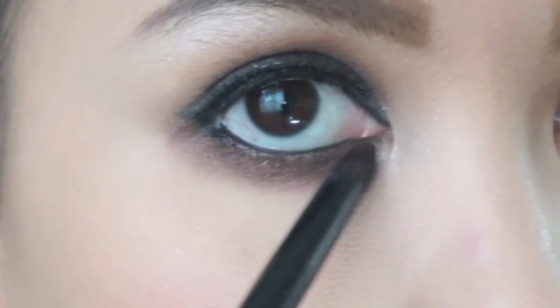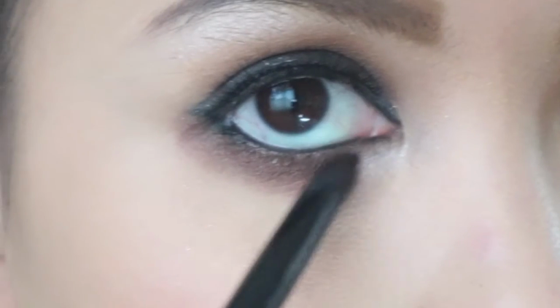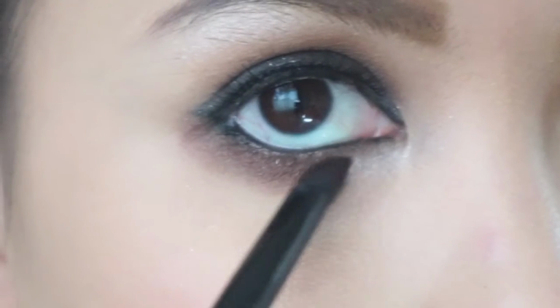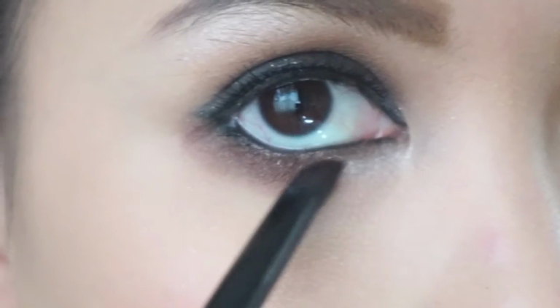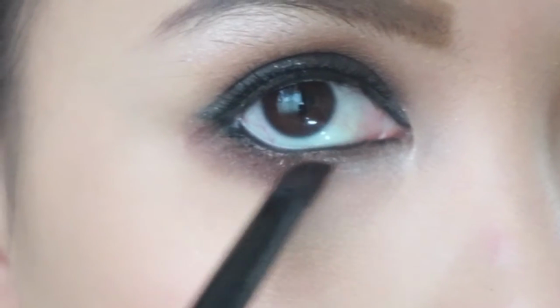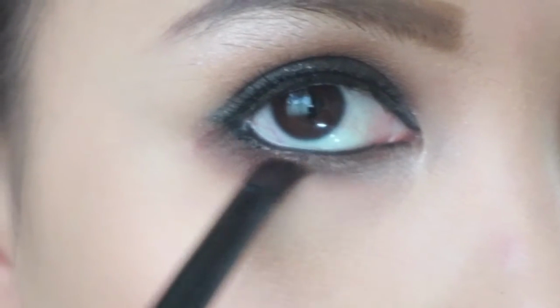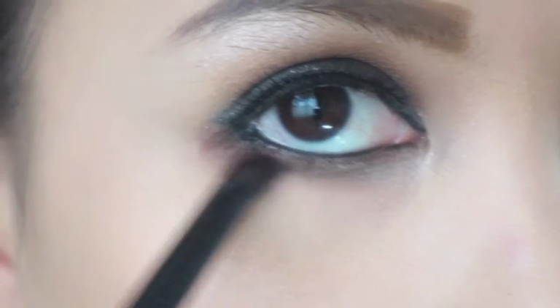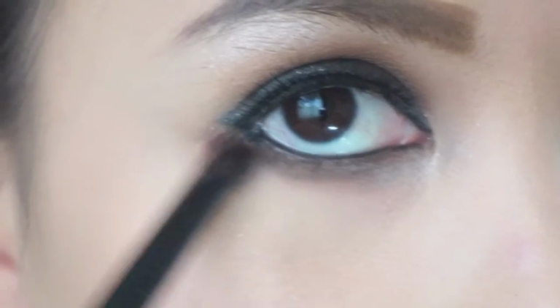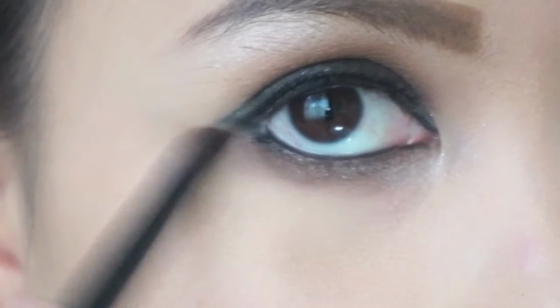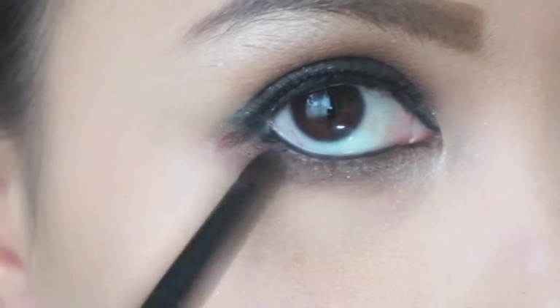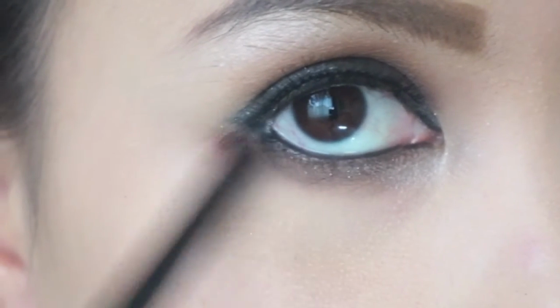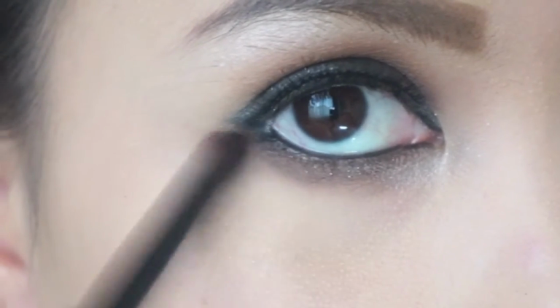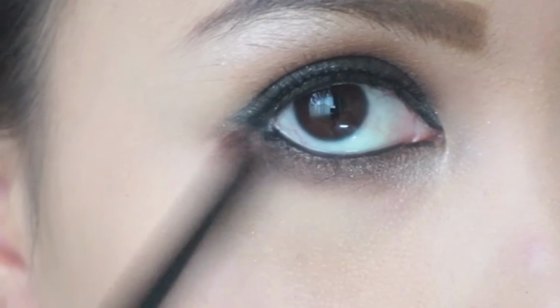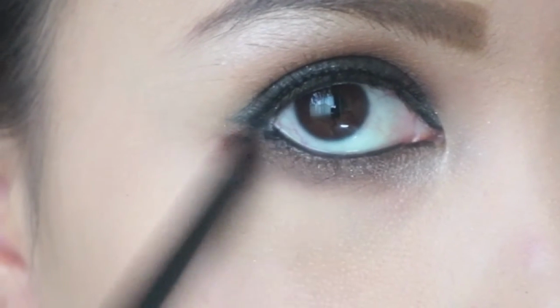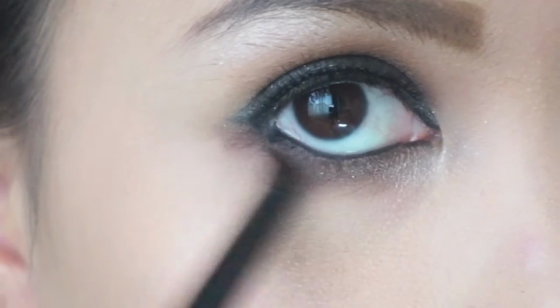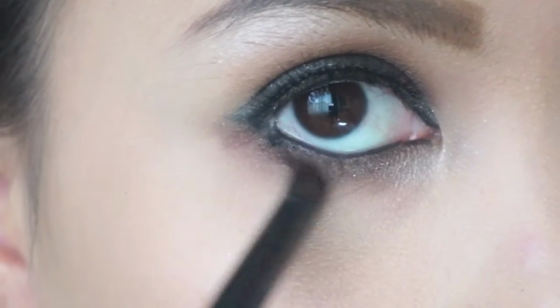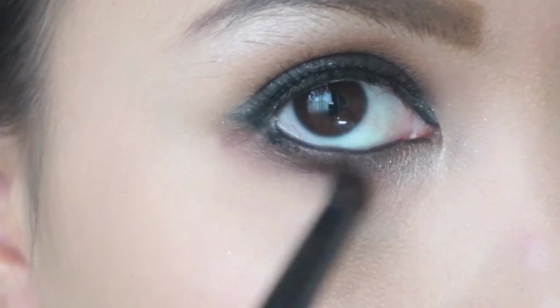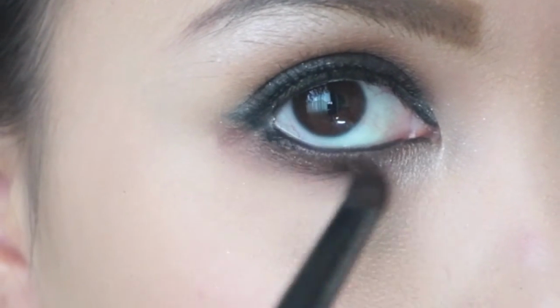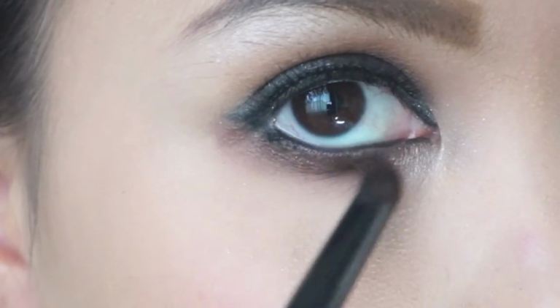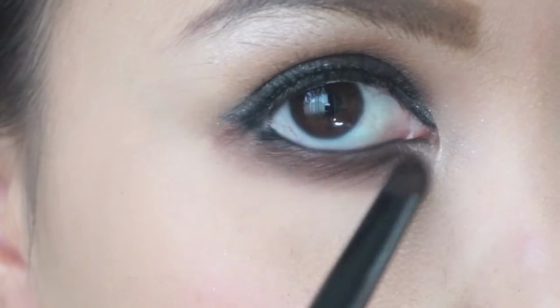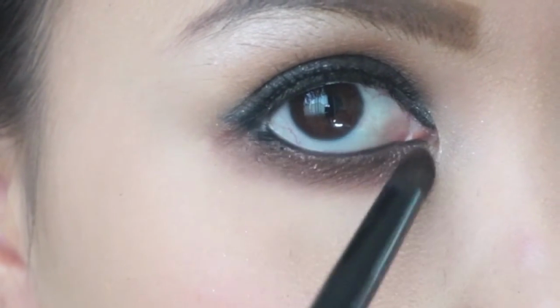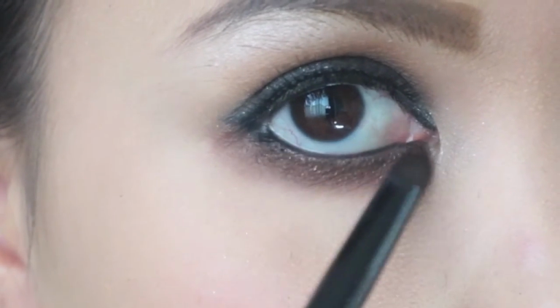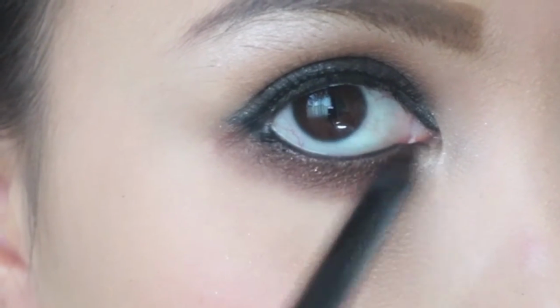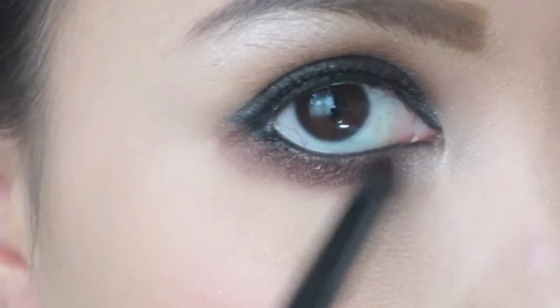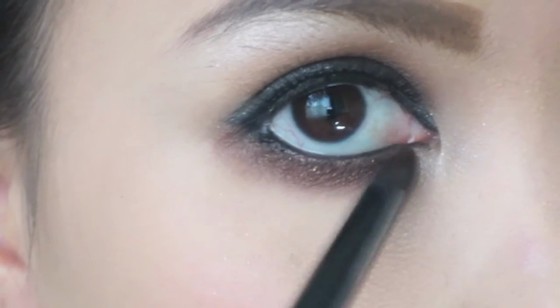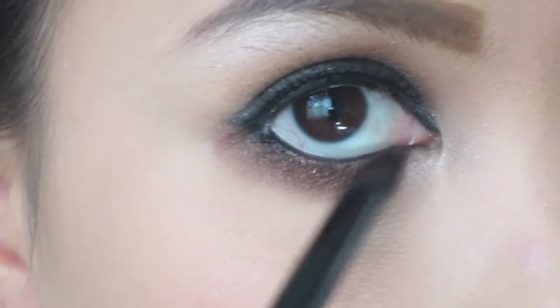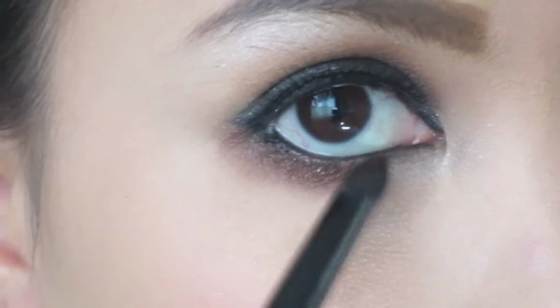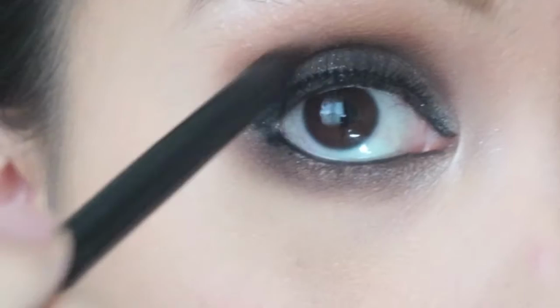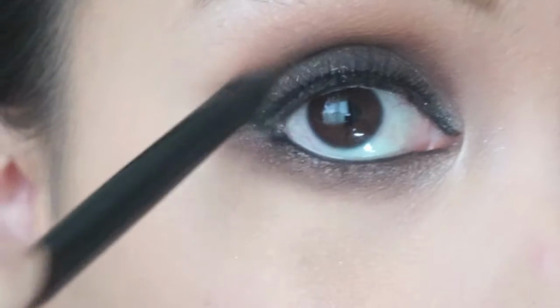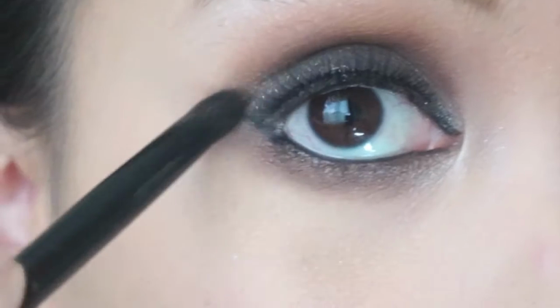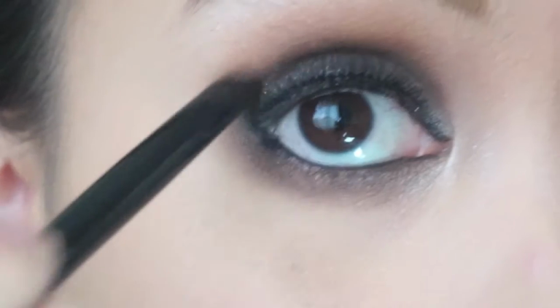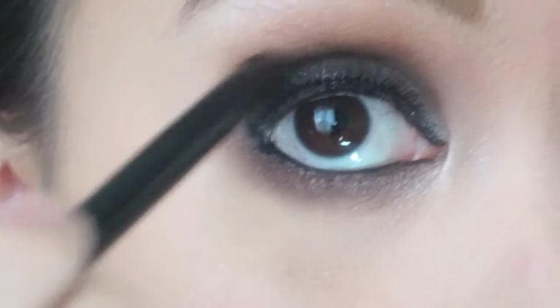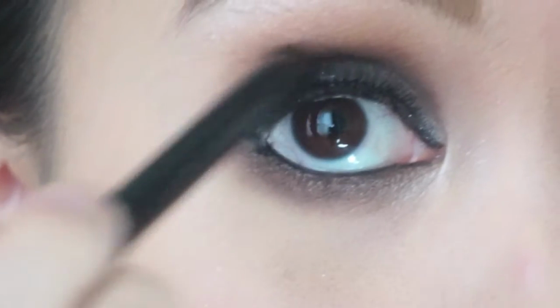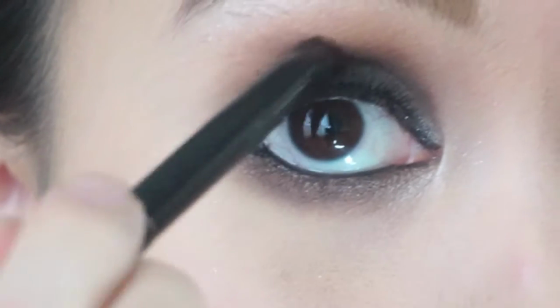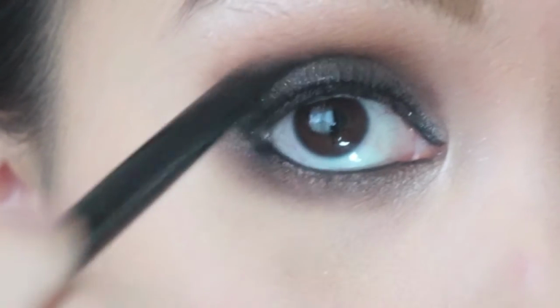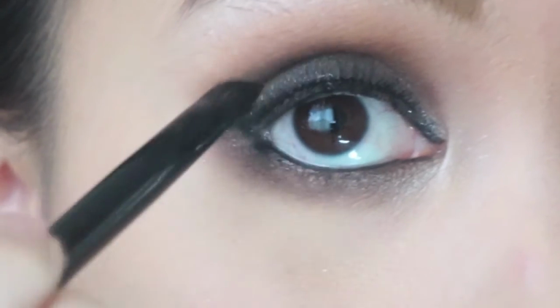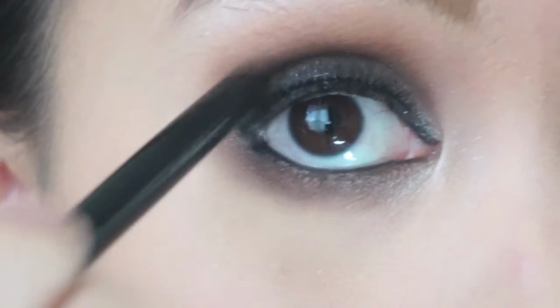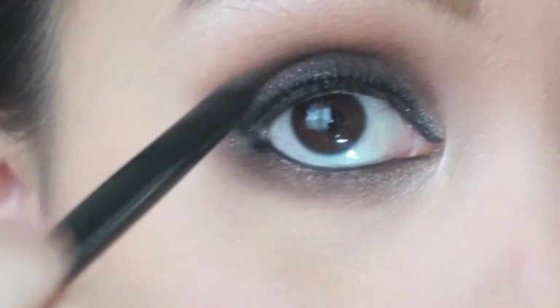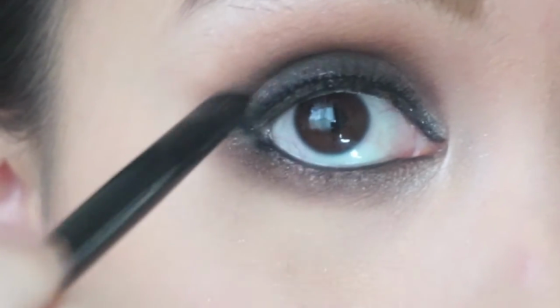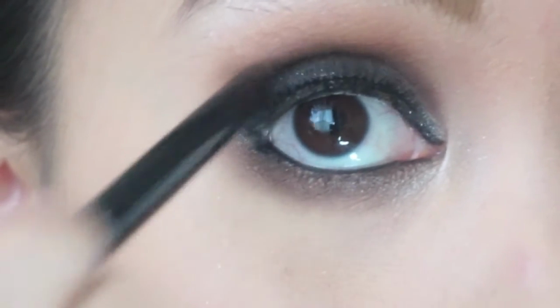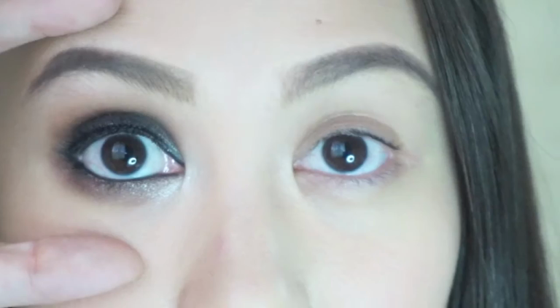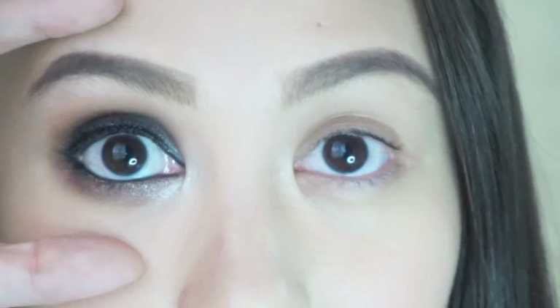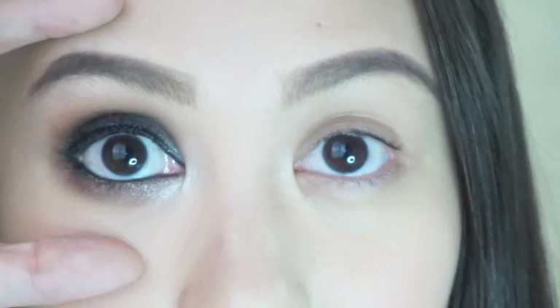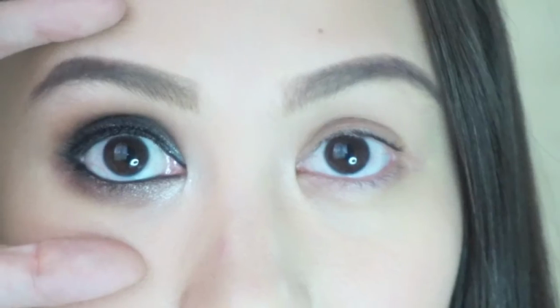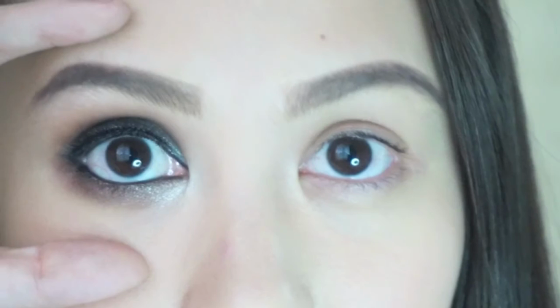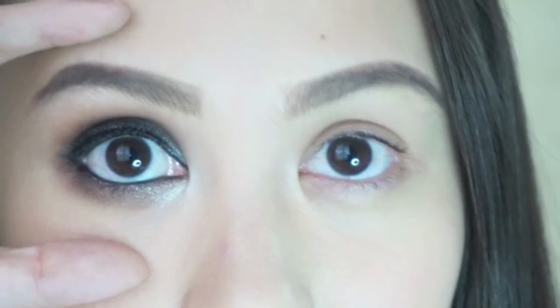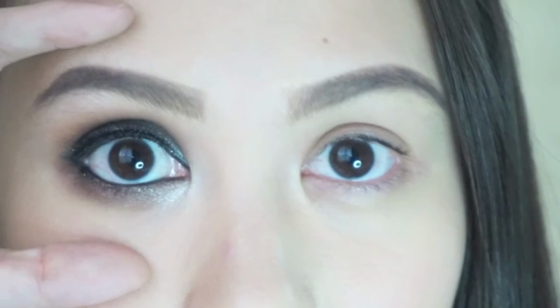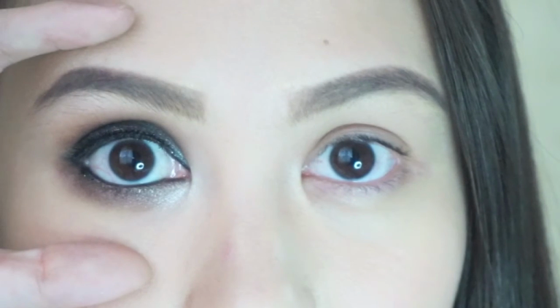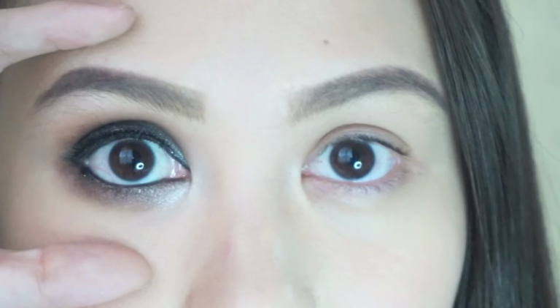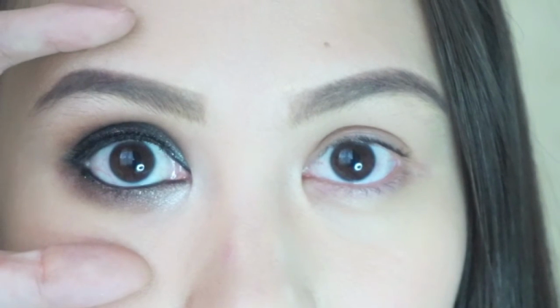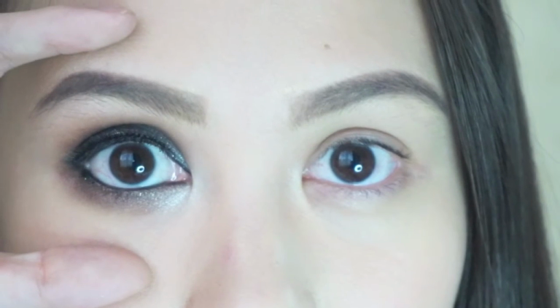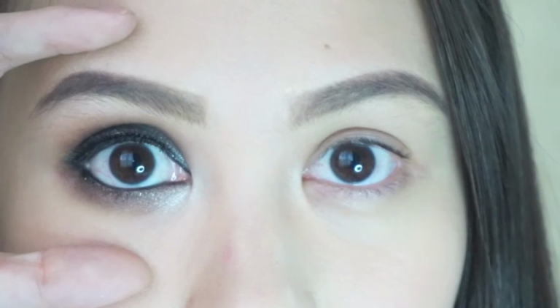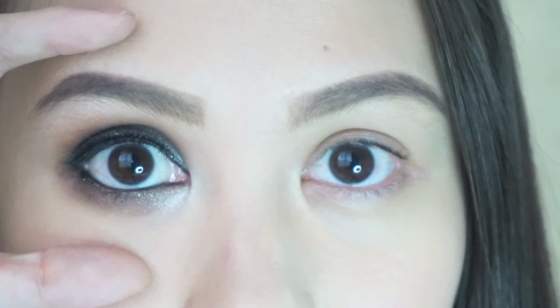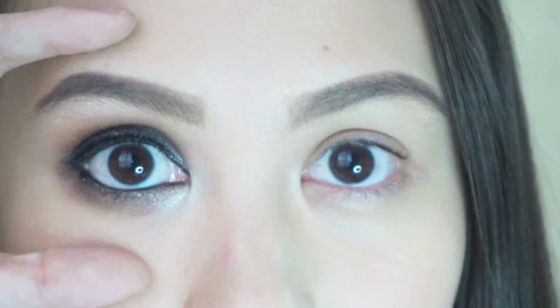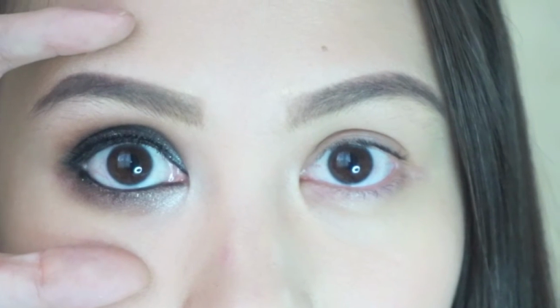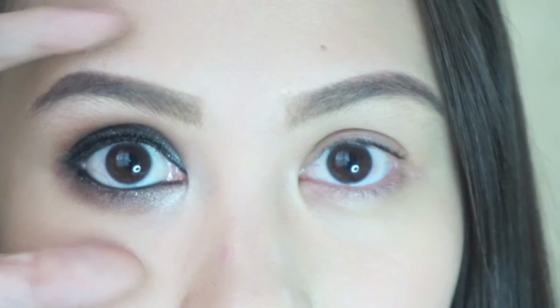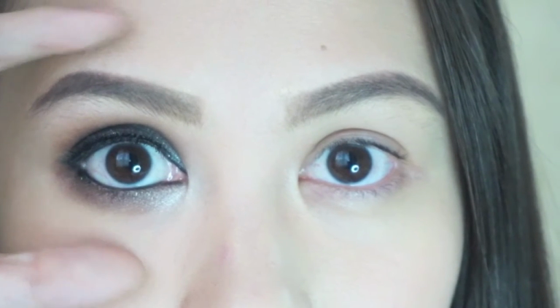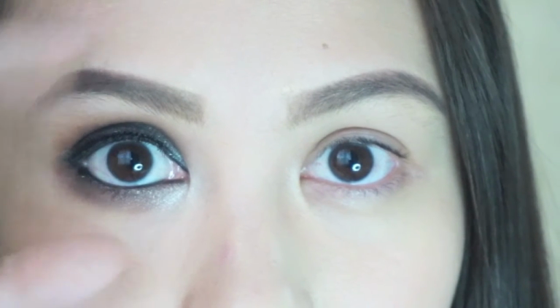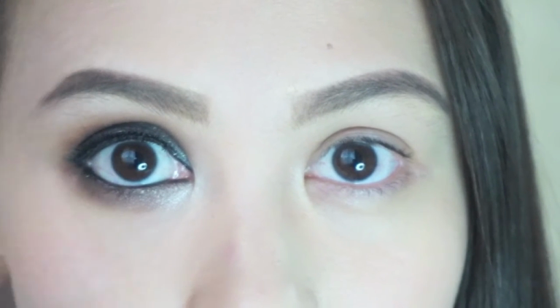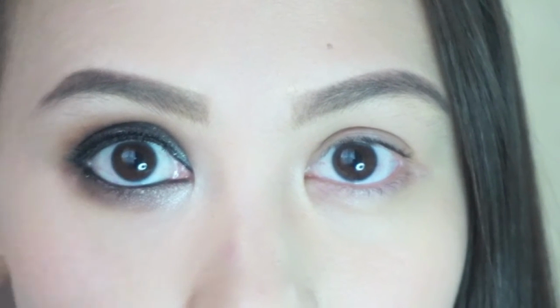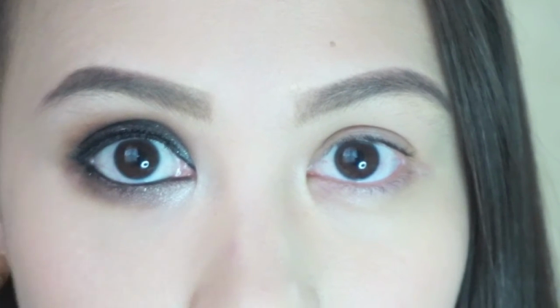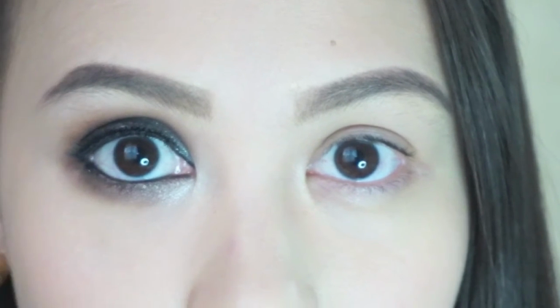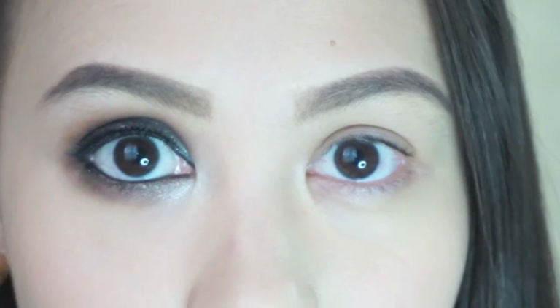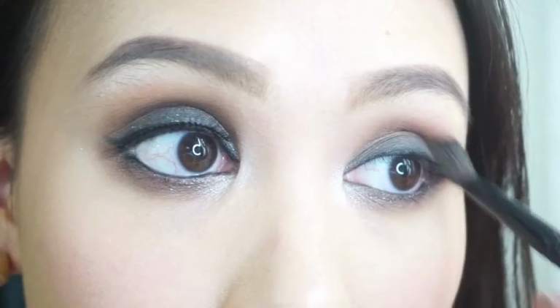Add more dark brown eyeshadow on the lower lash line and also on the crease. Now do the other eye.